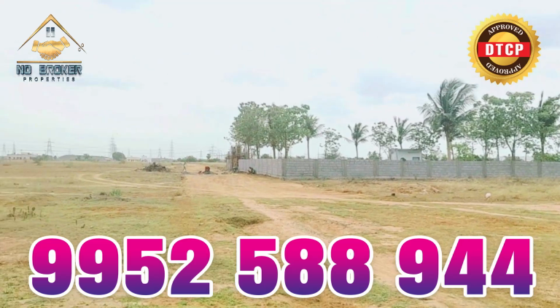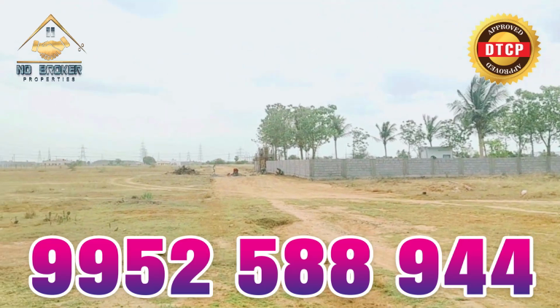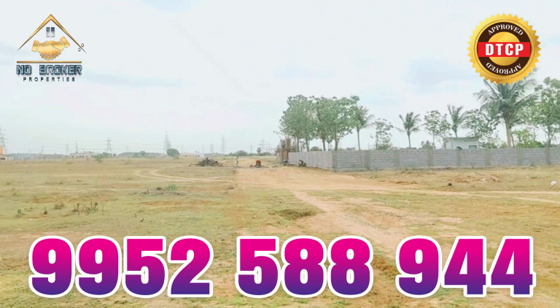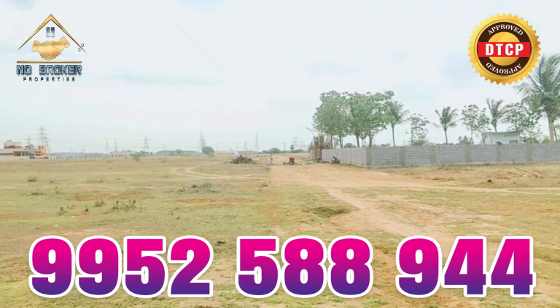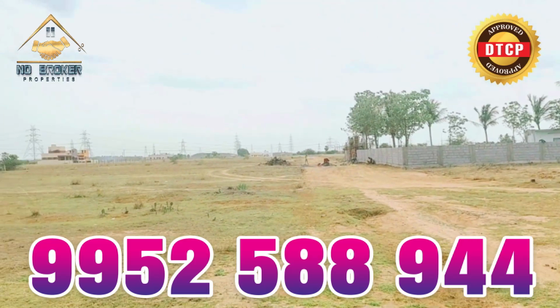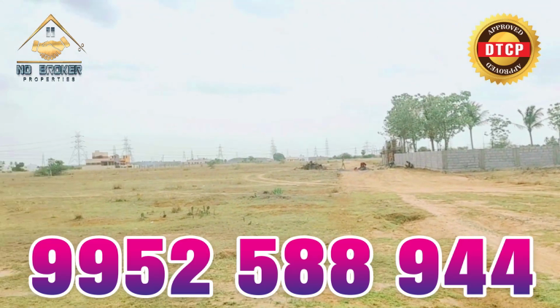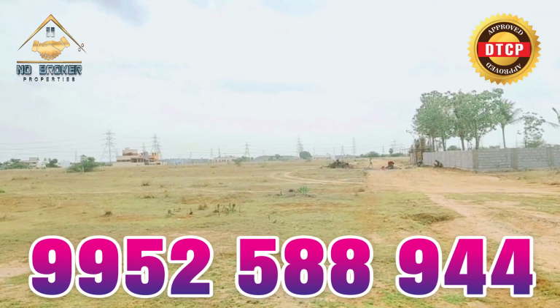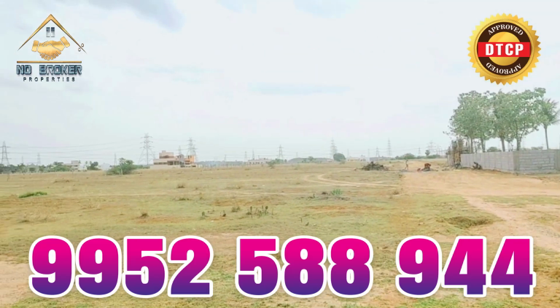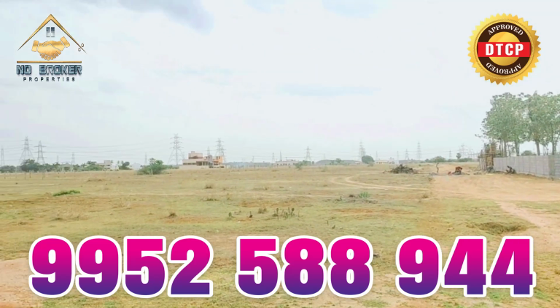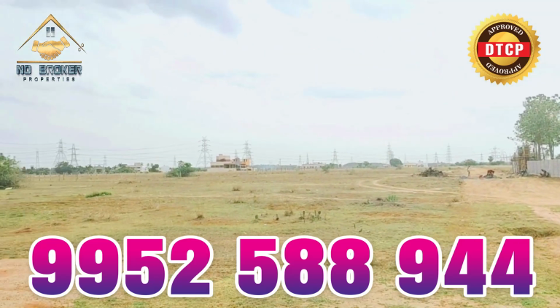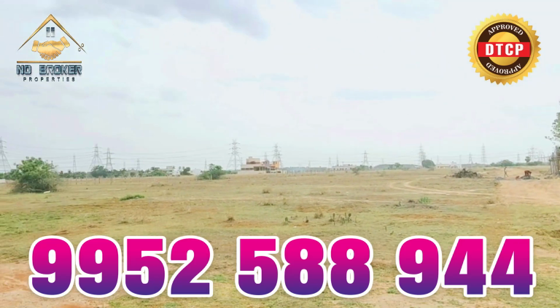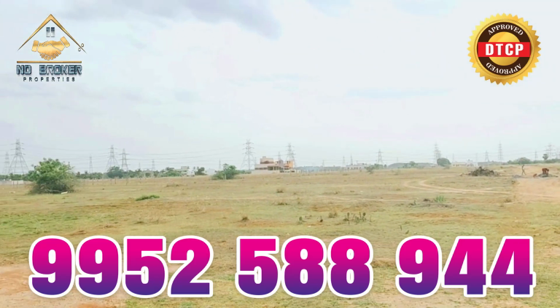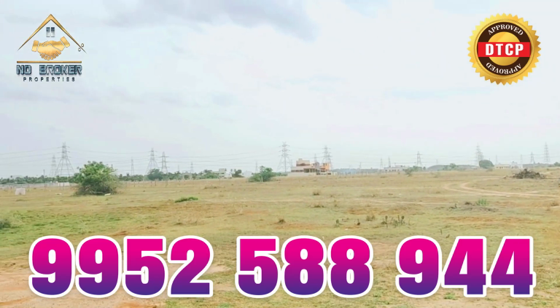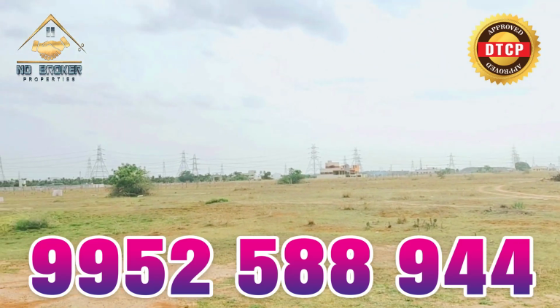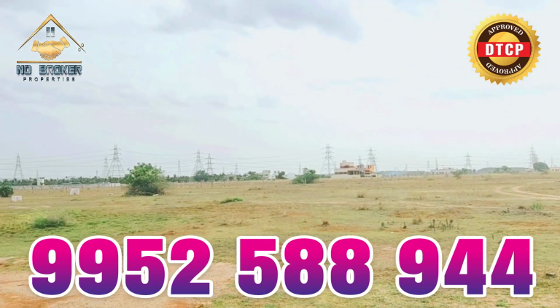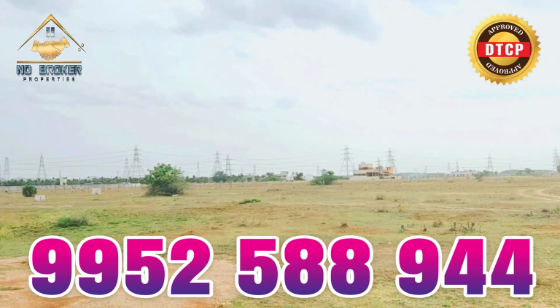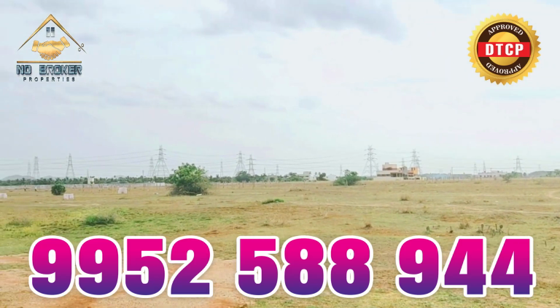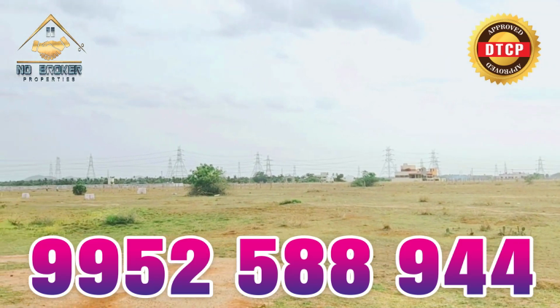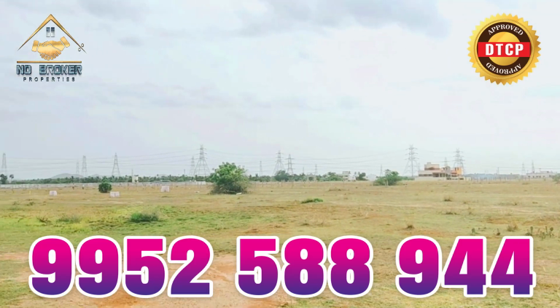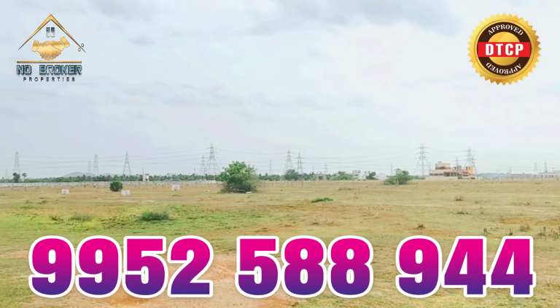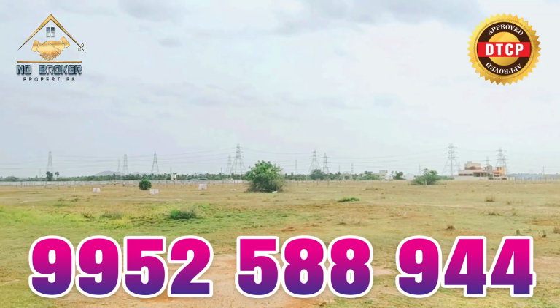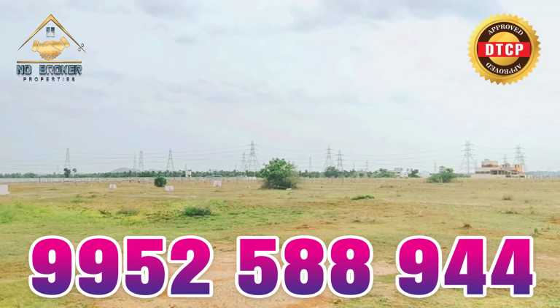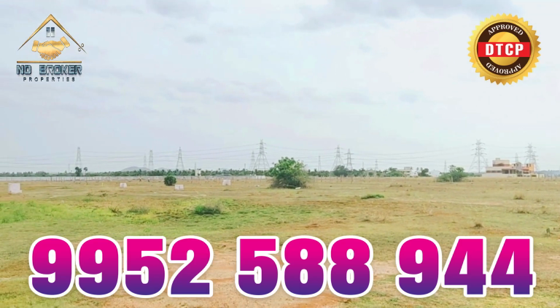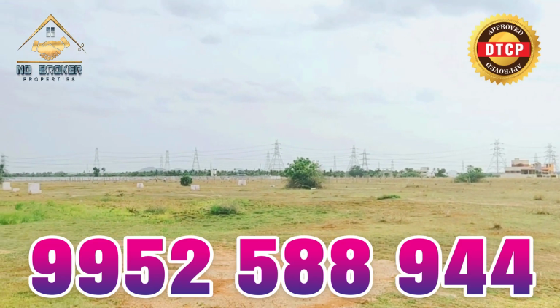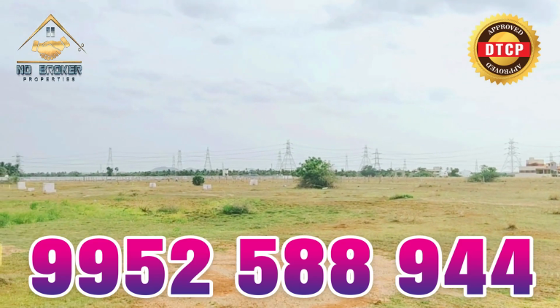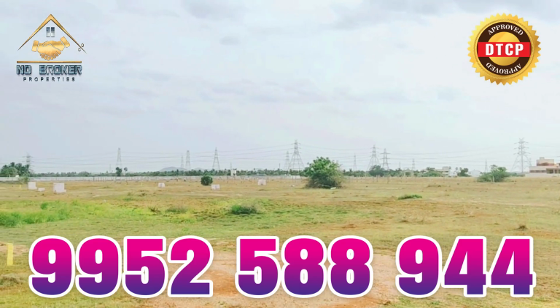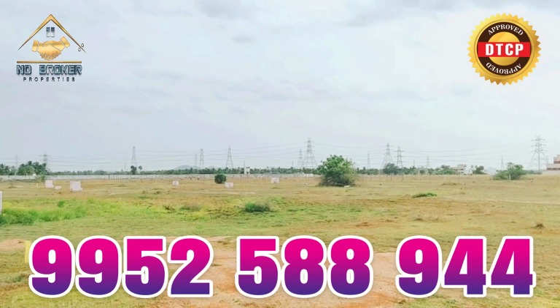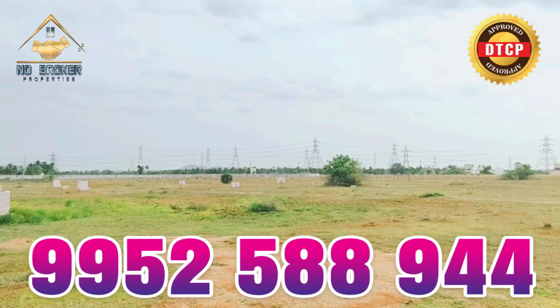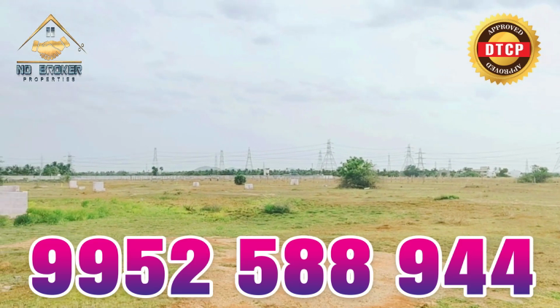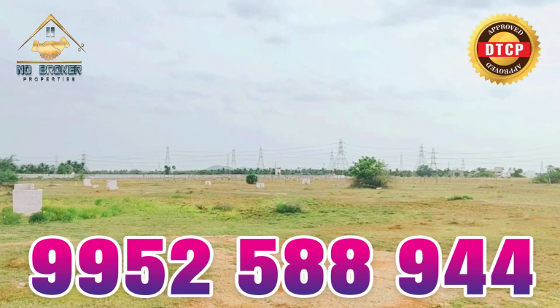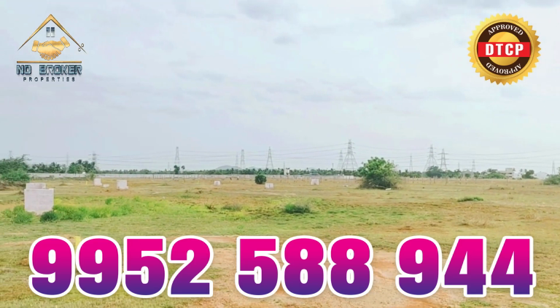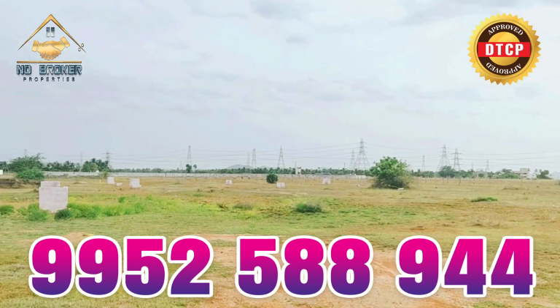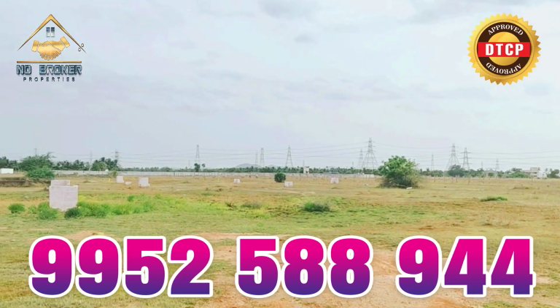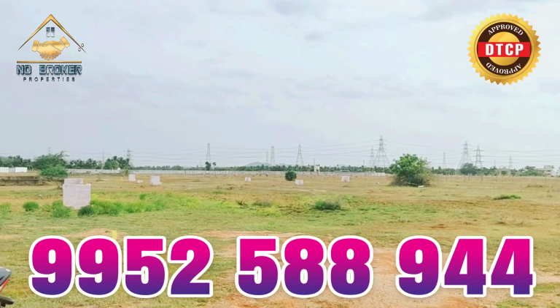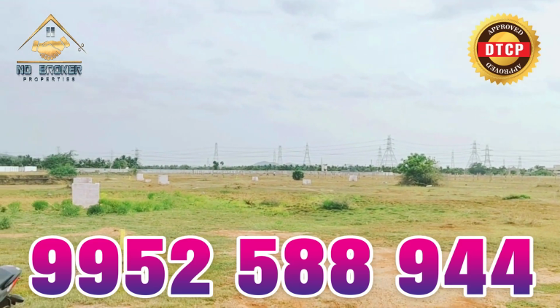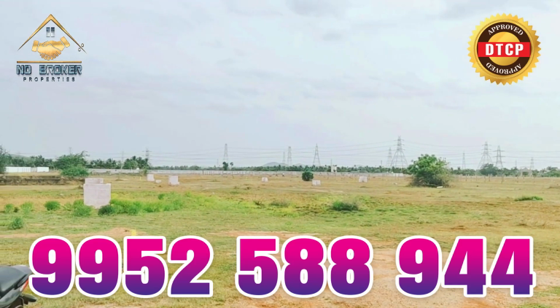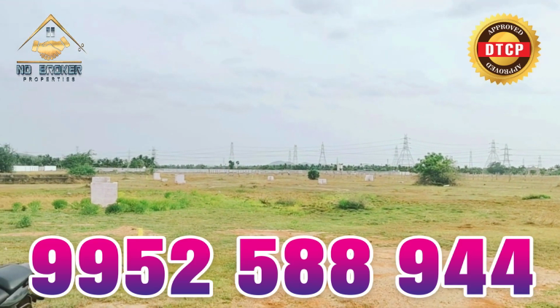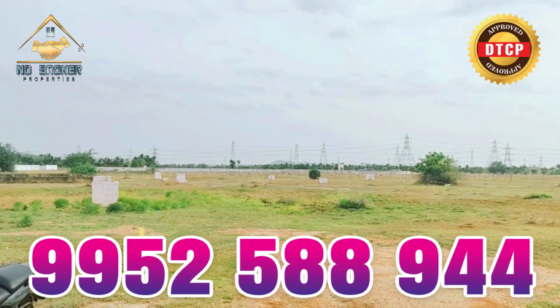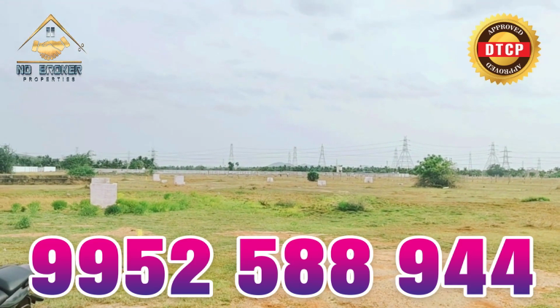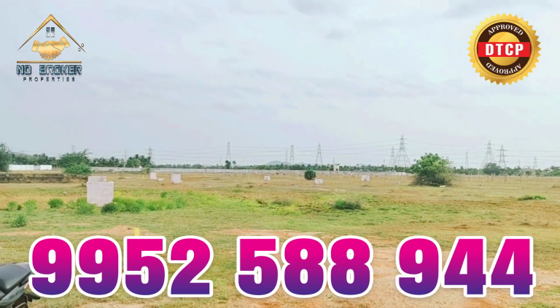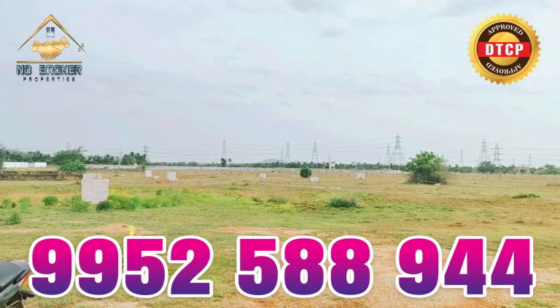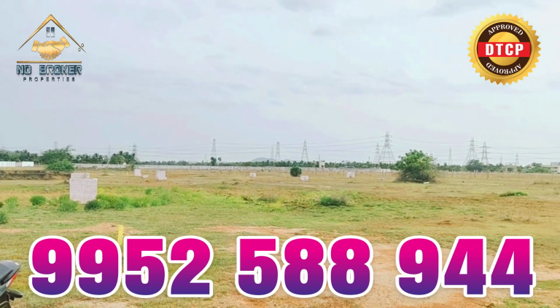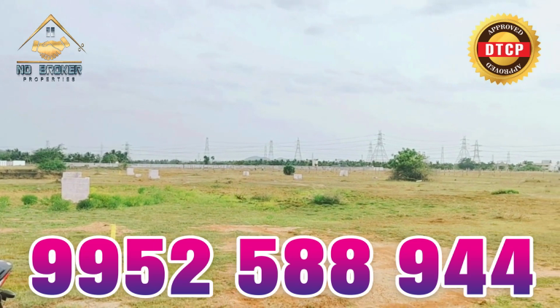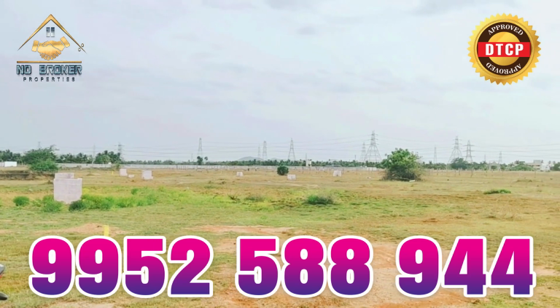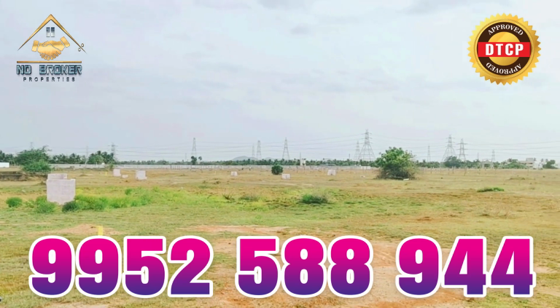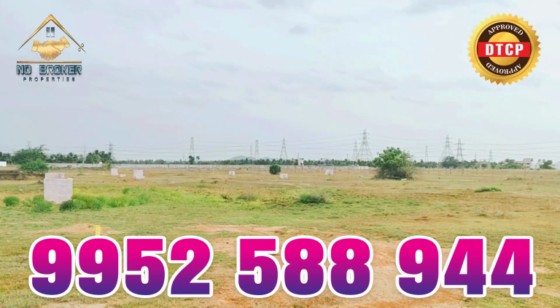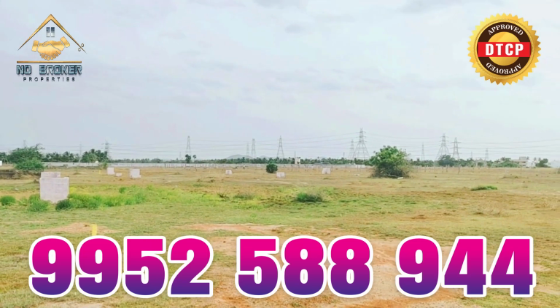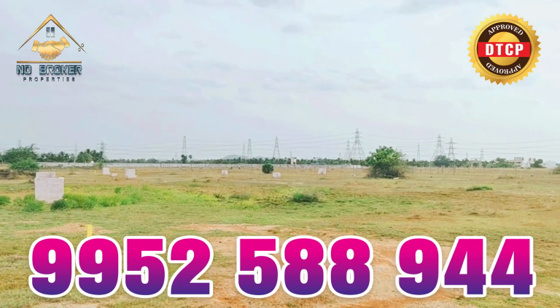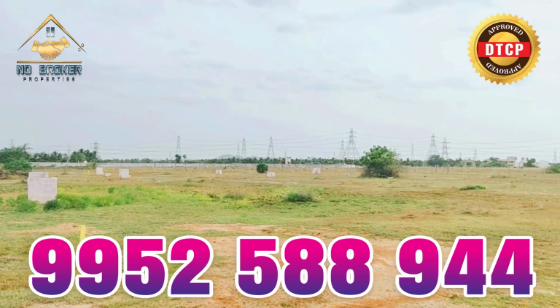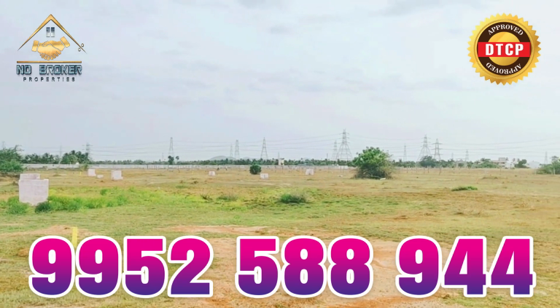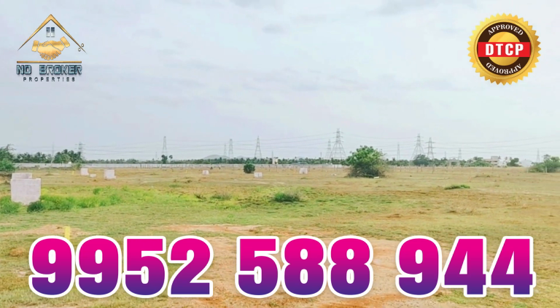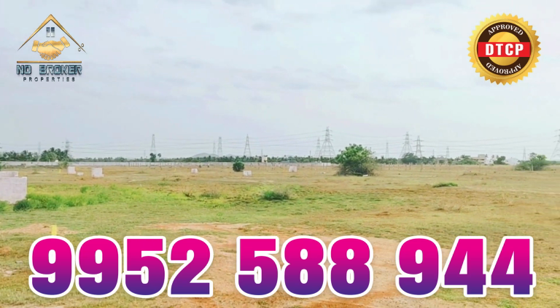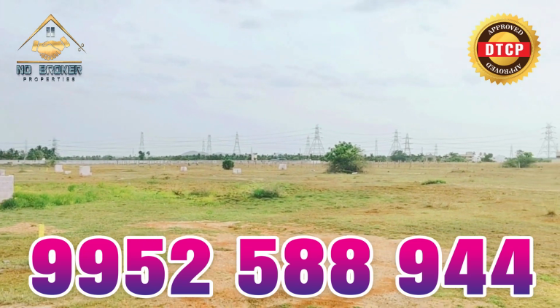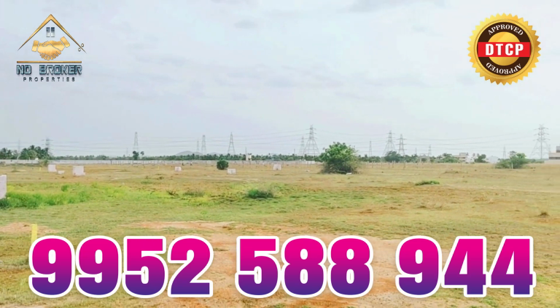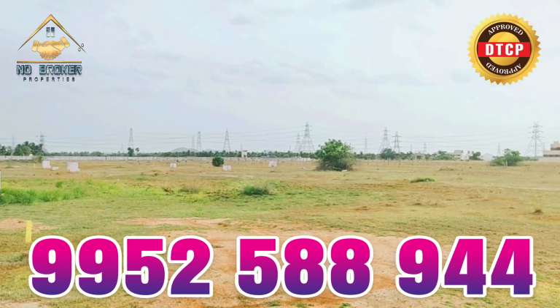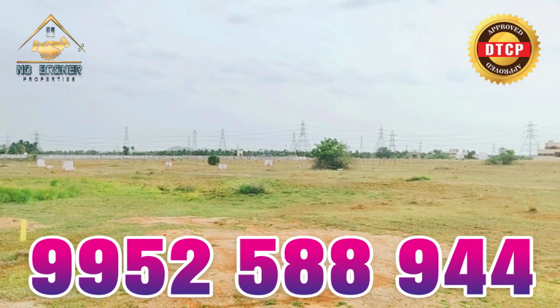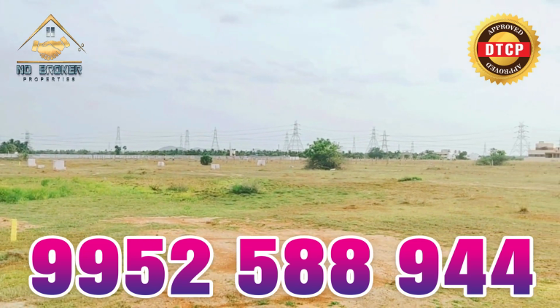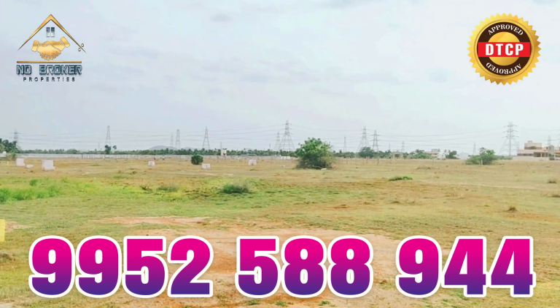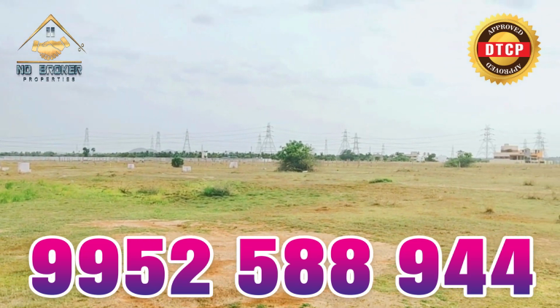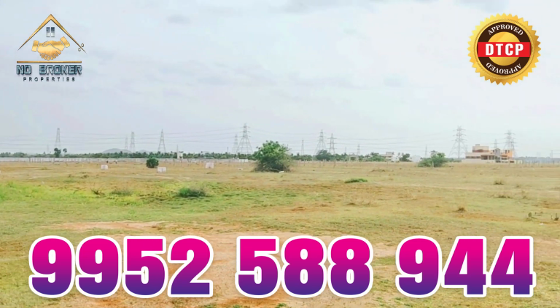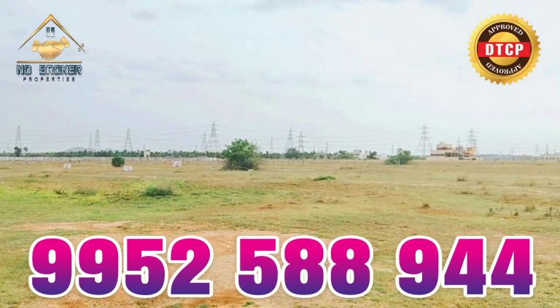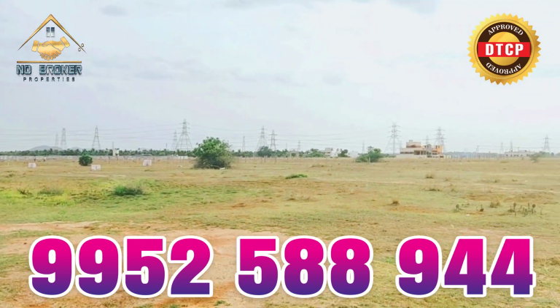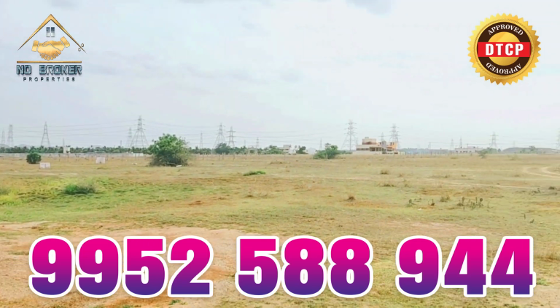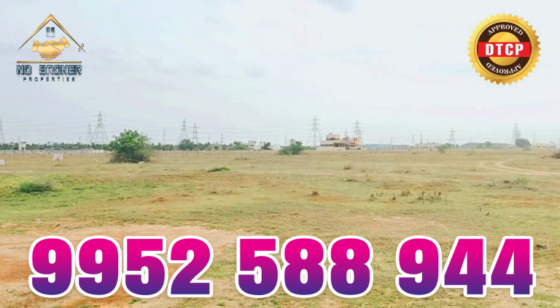We have commercial plots available here. All types of land use are available in this location.